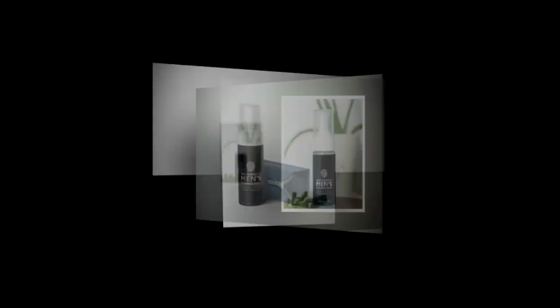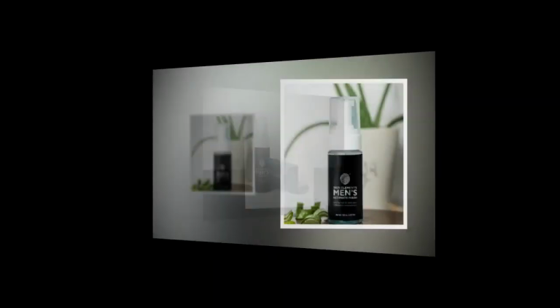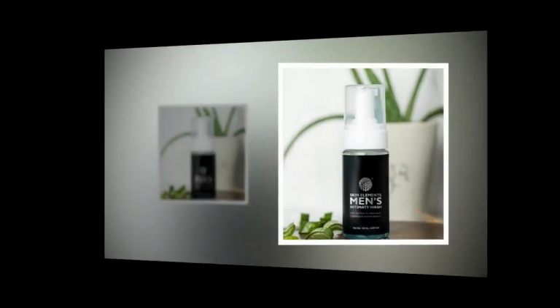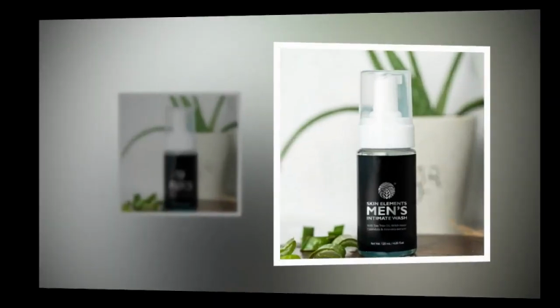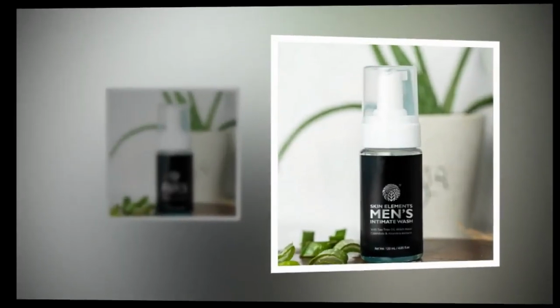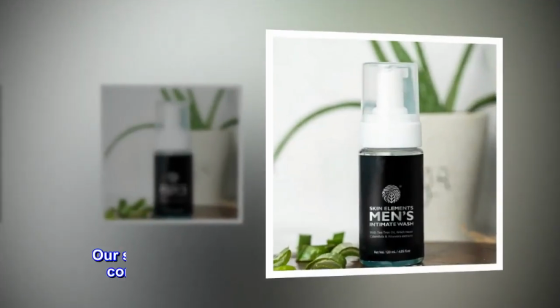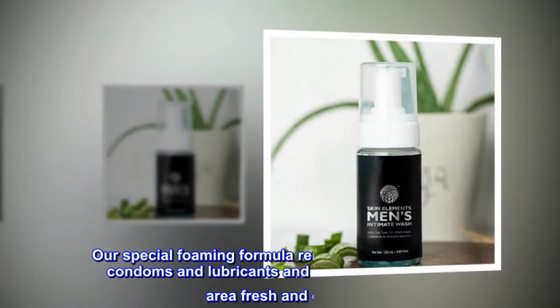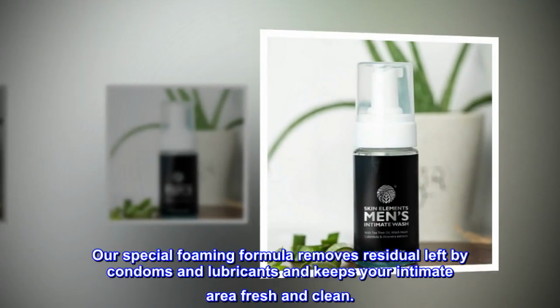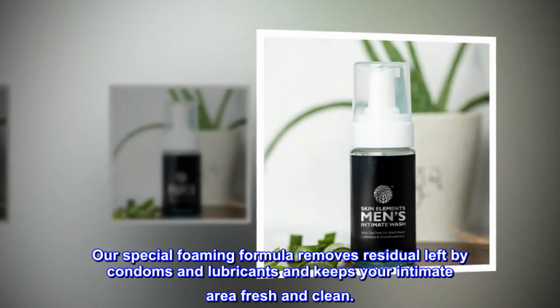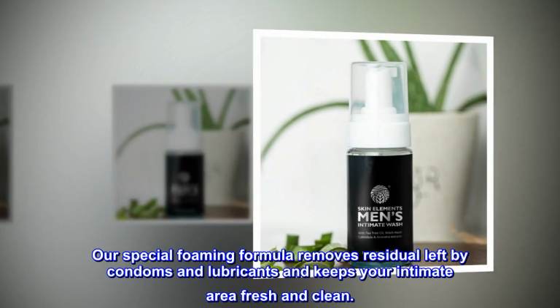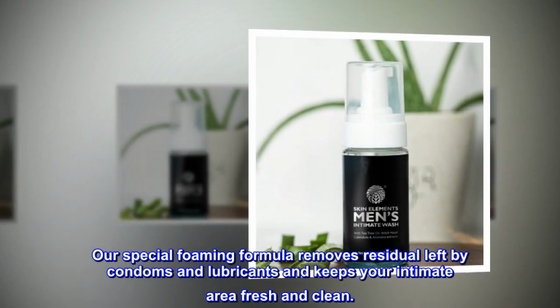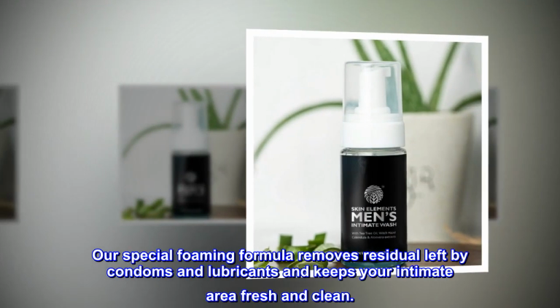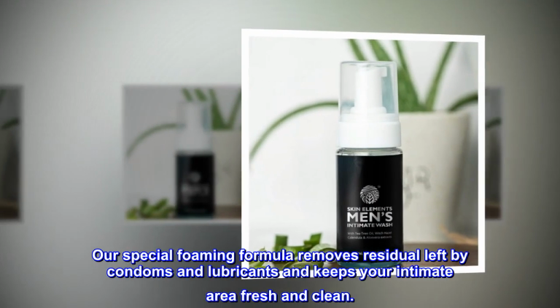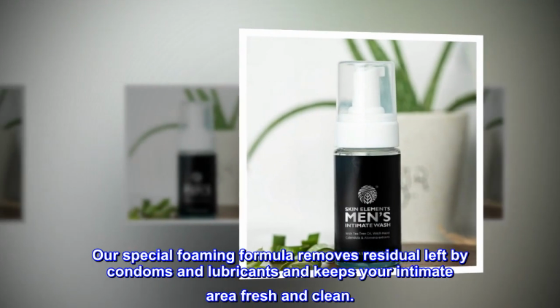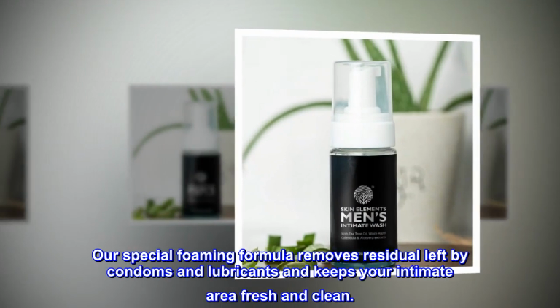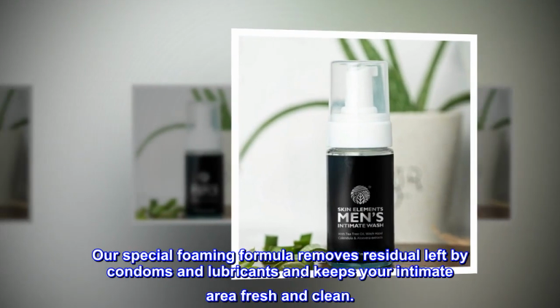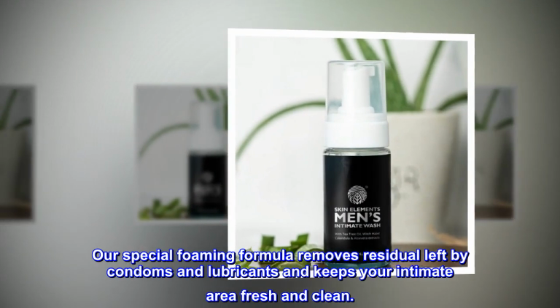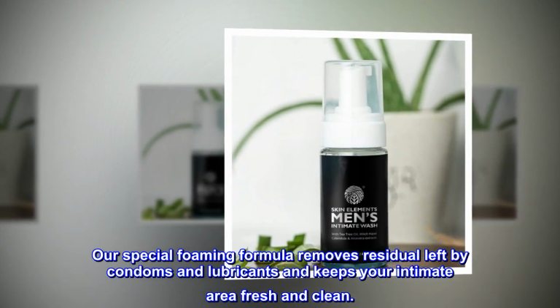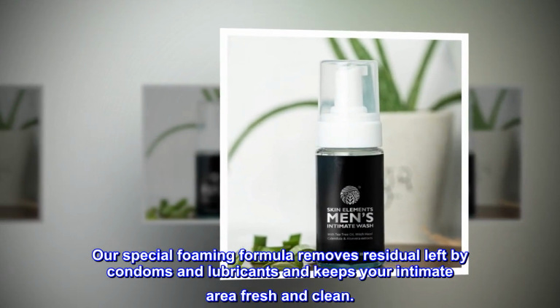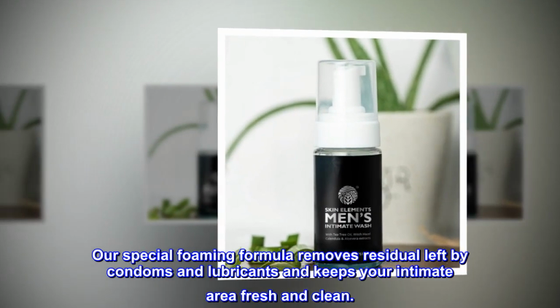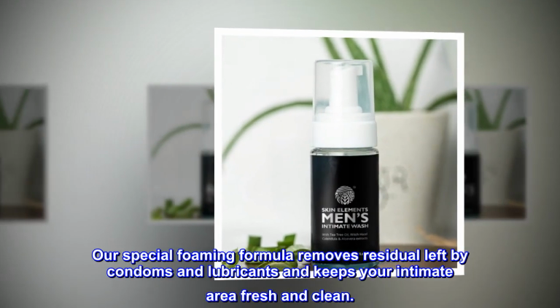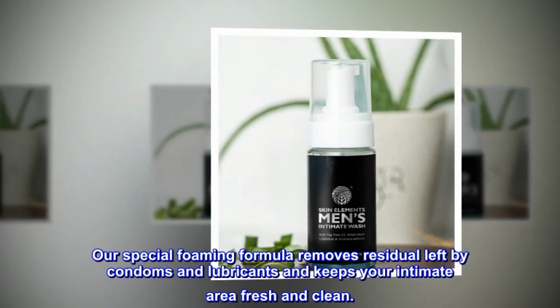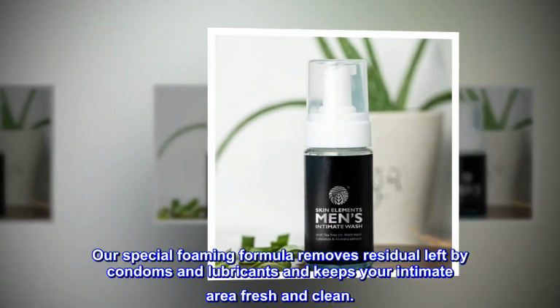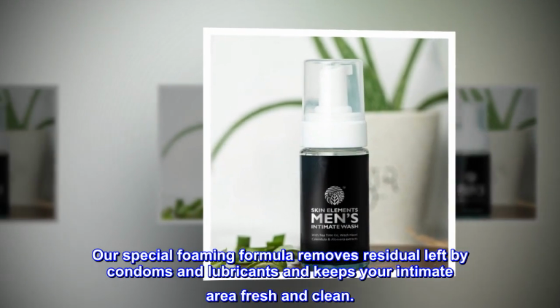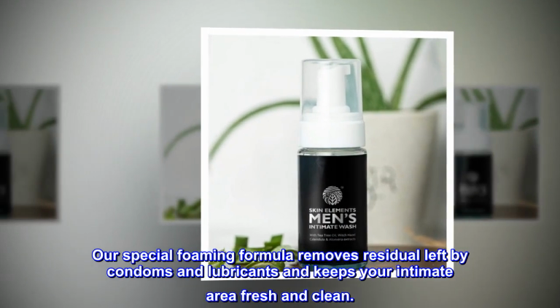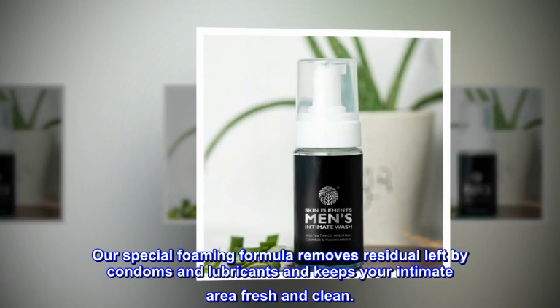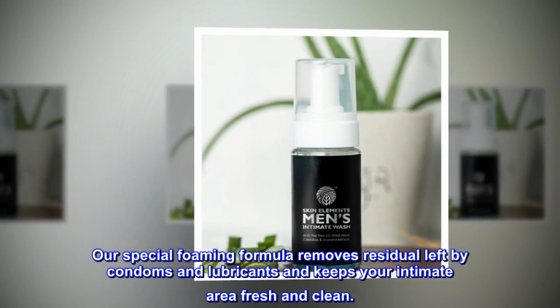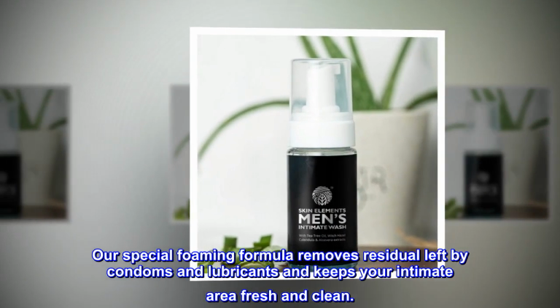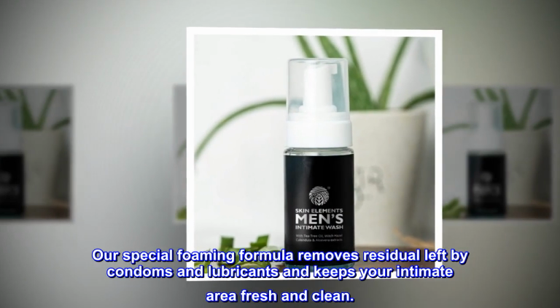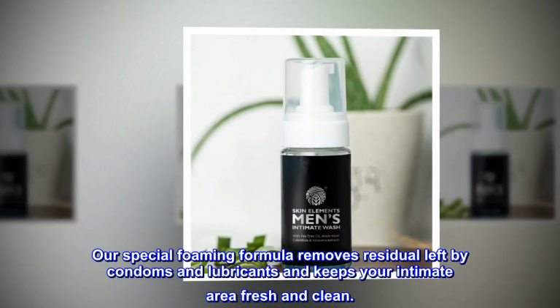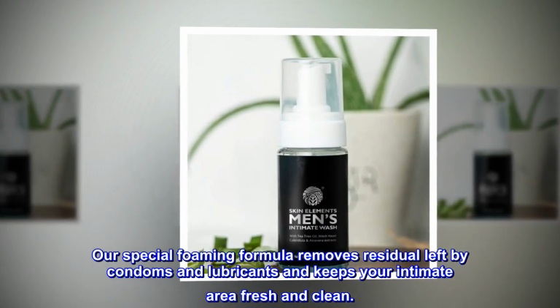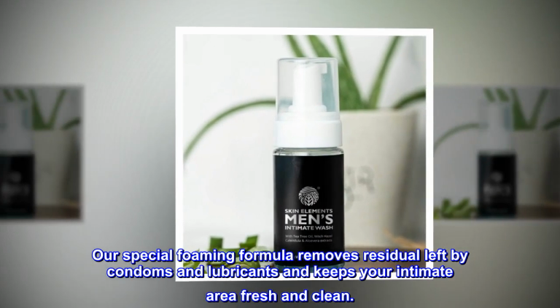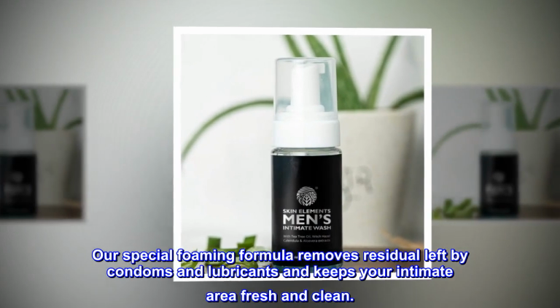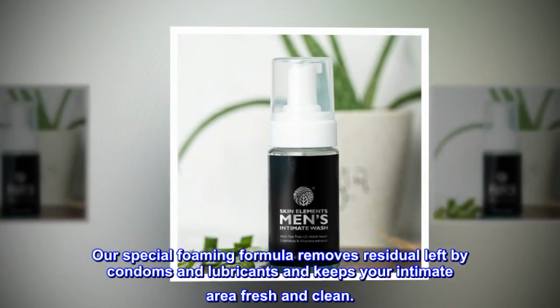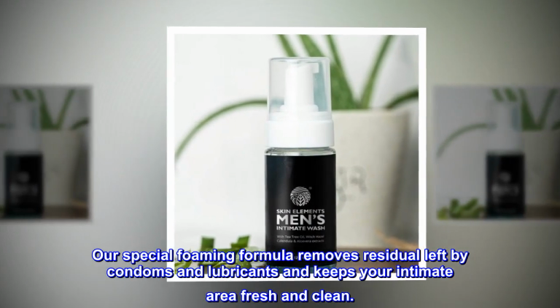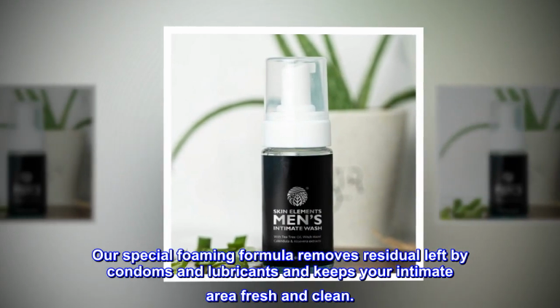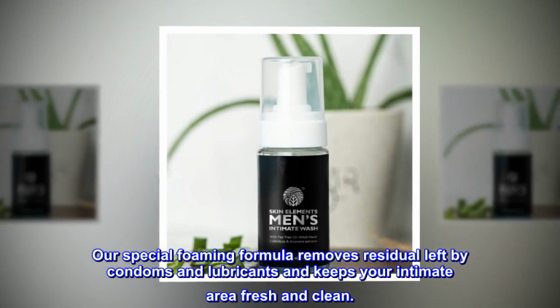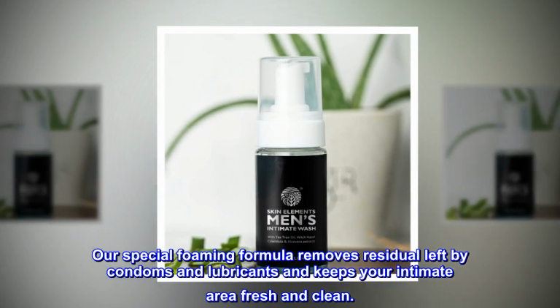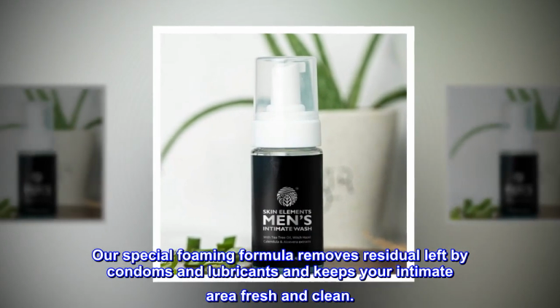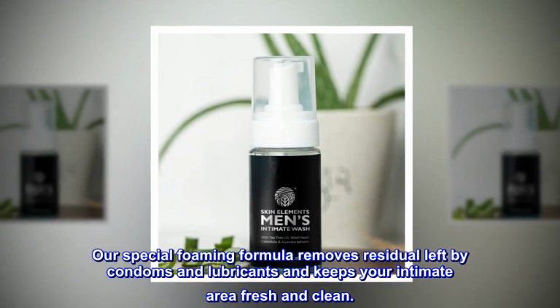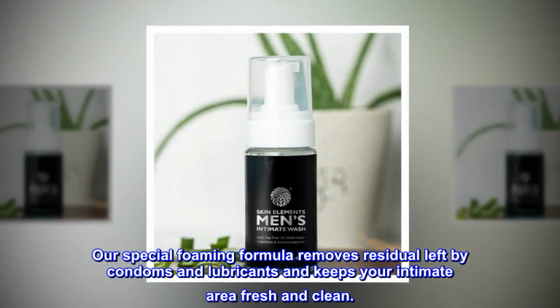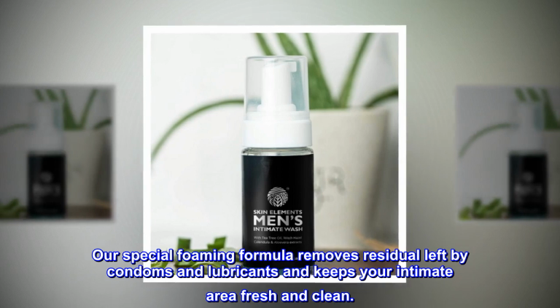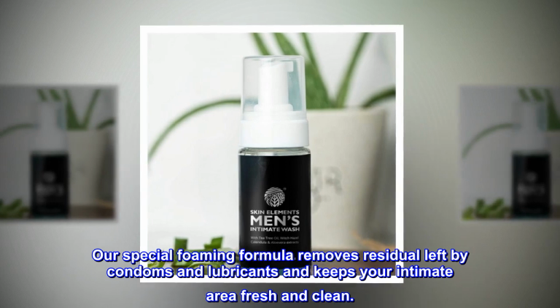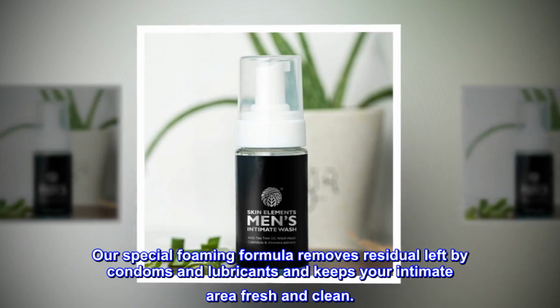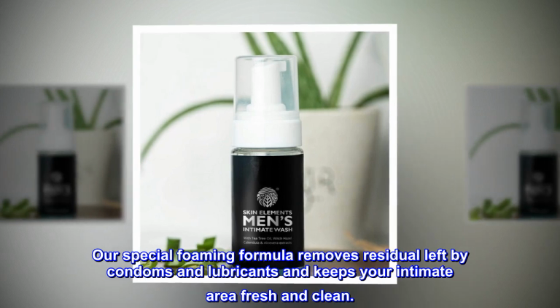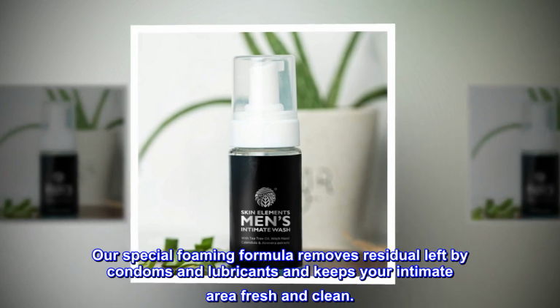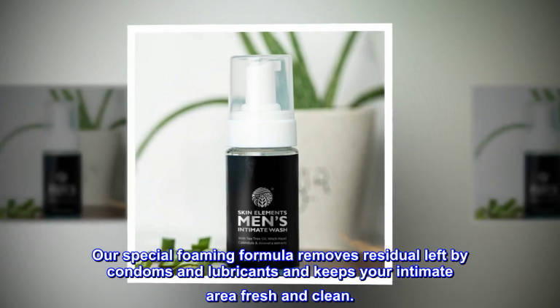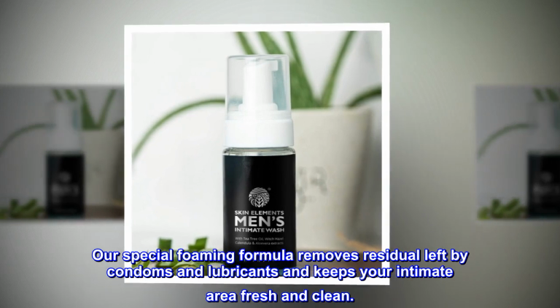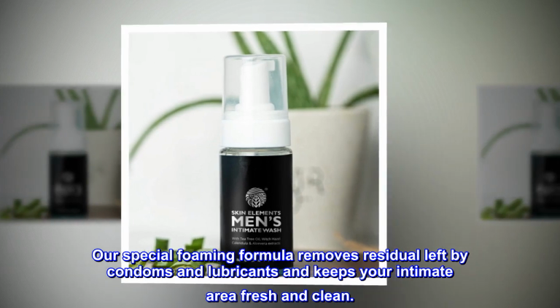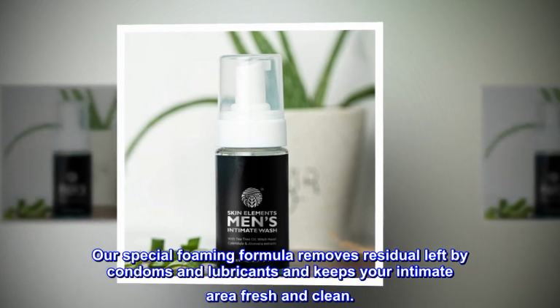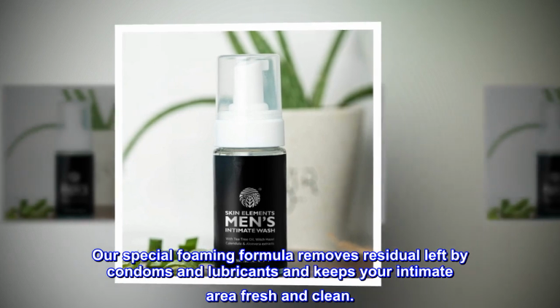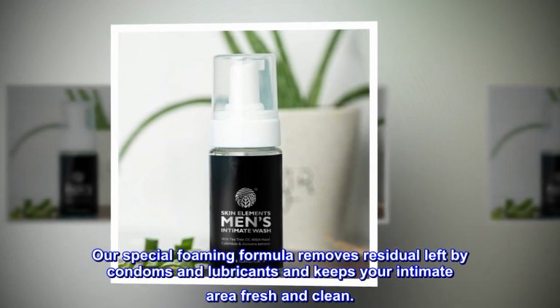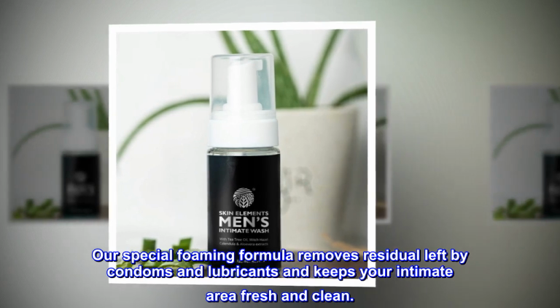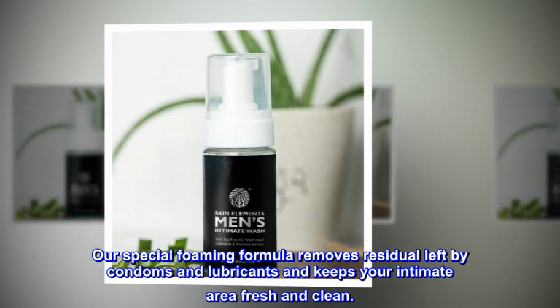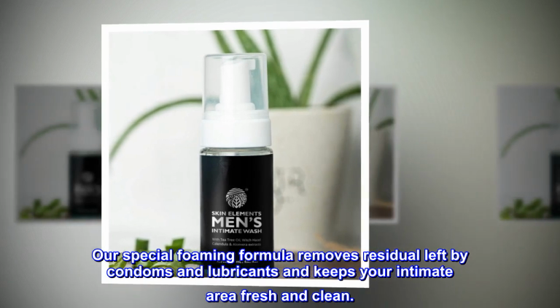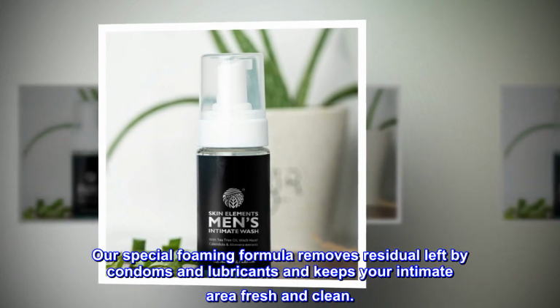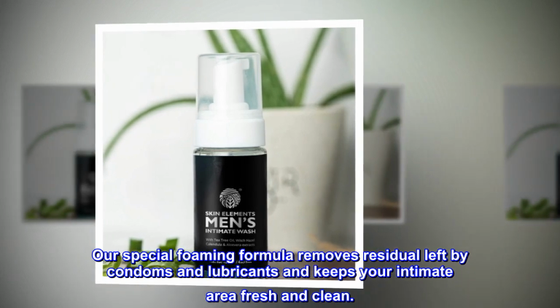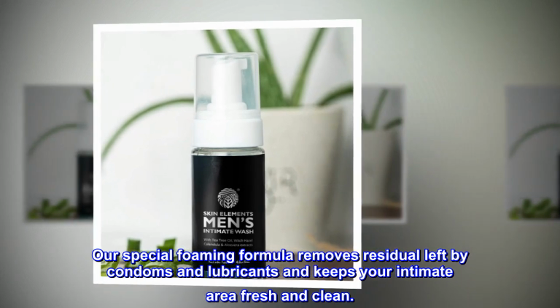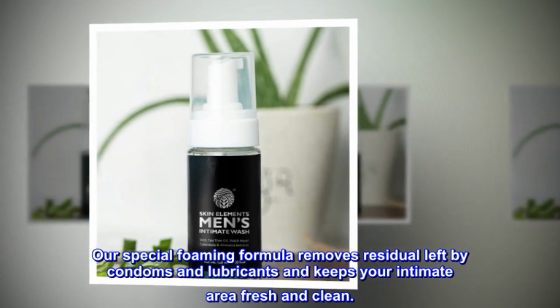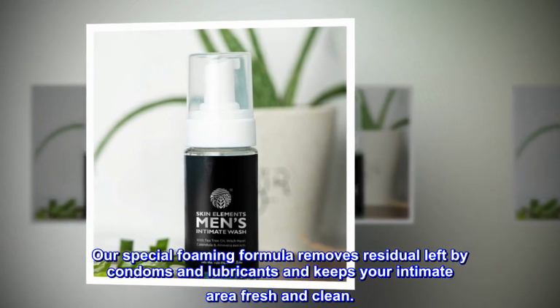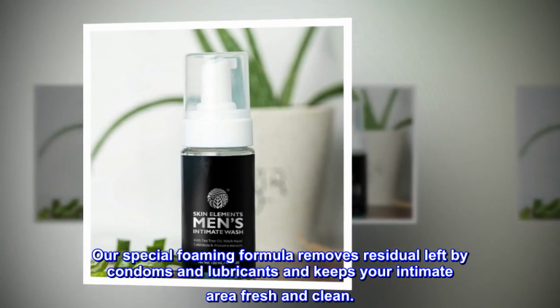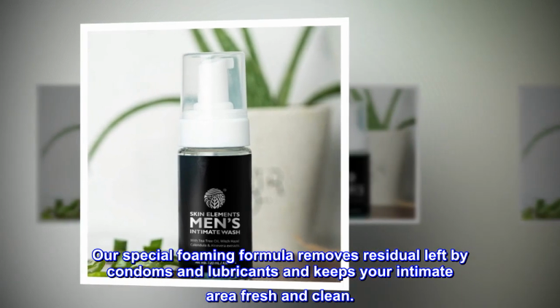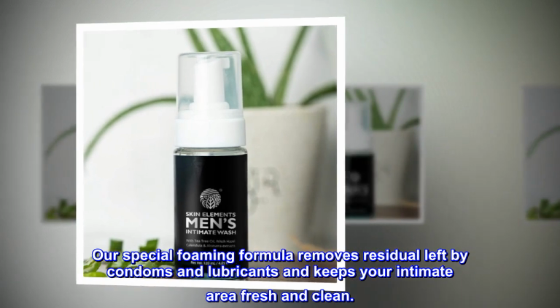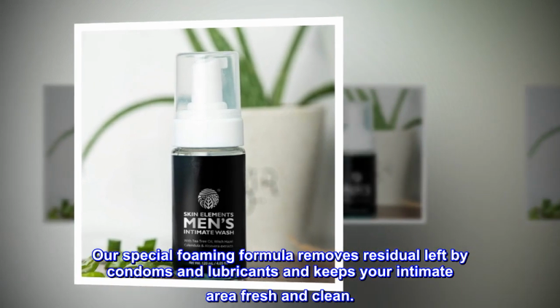Our special foaming formula removes residual left by condoms and lubricants and keeps your intimate area fresh and clean.